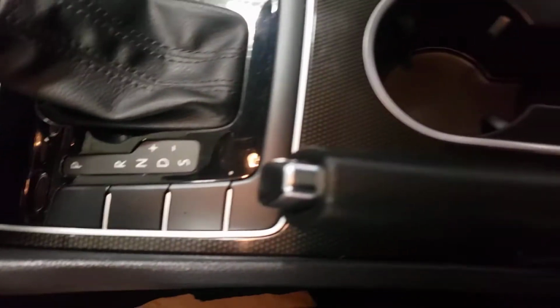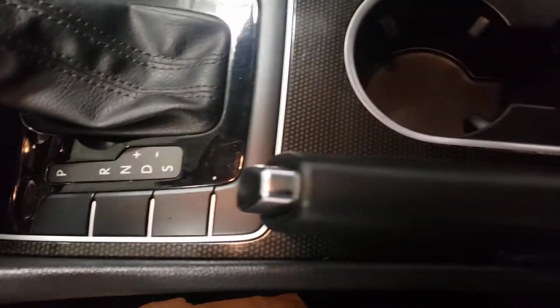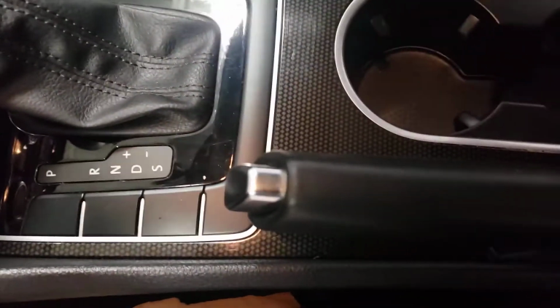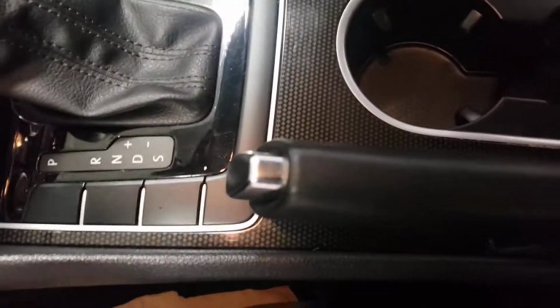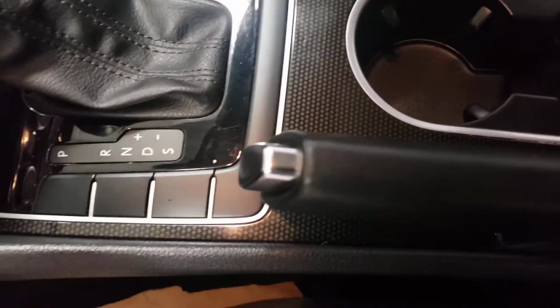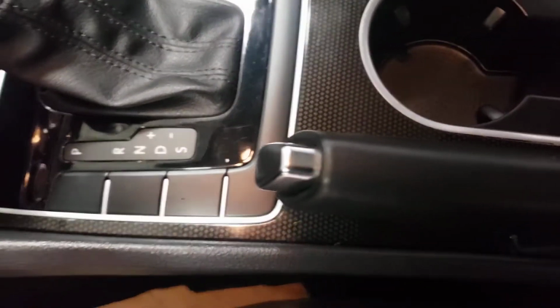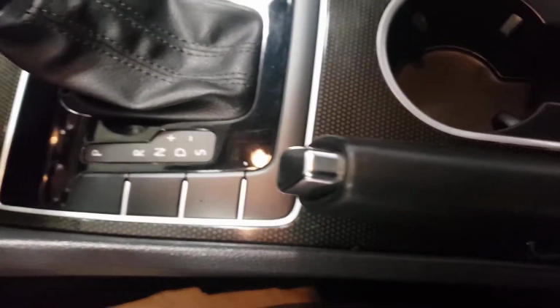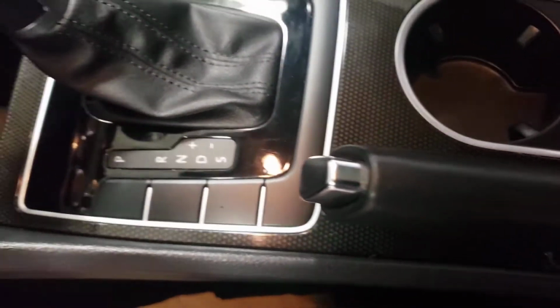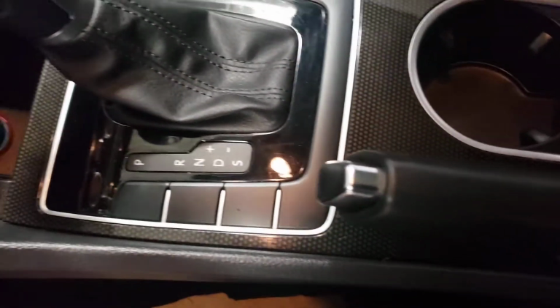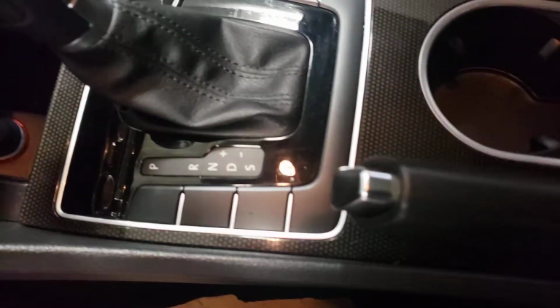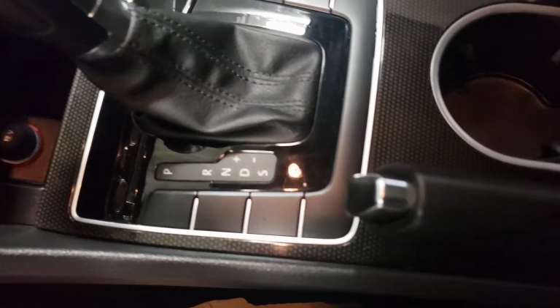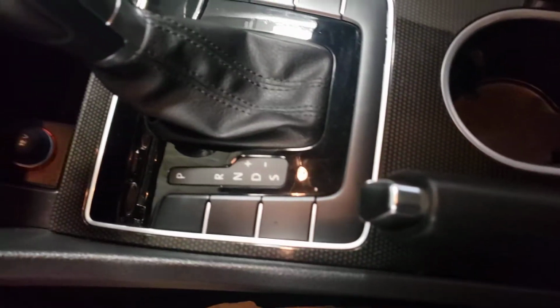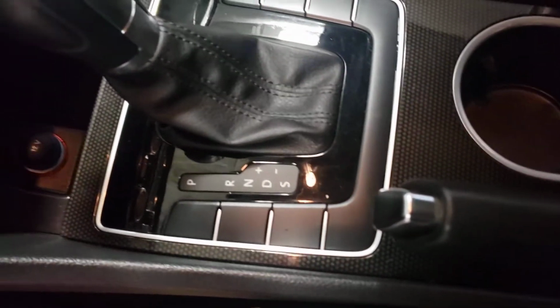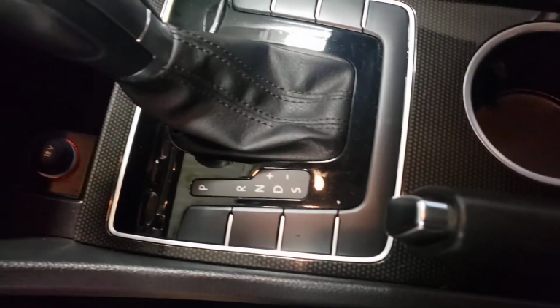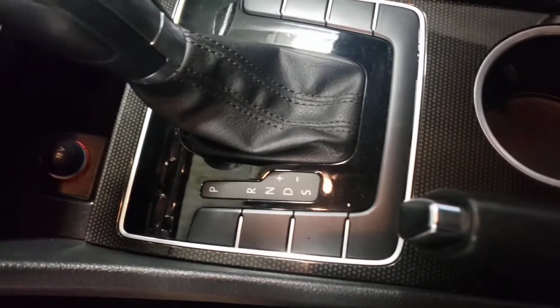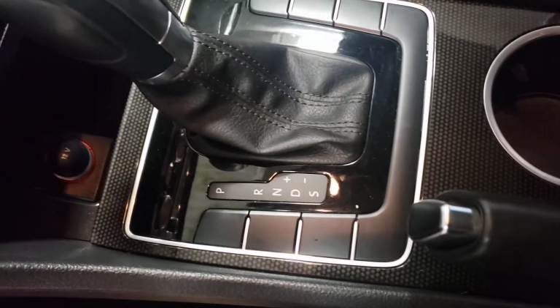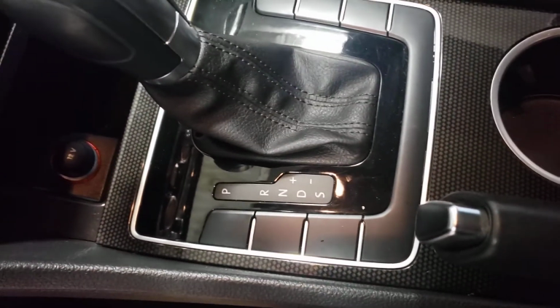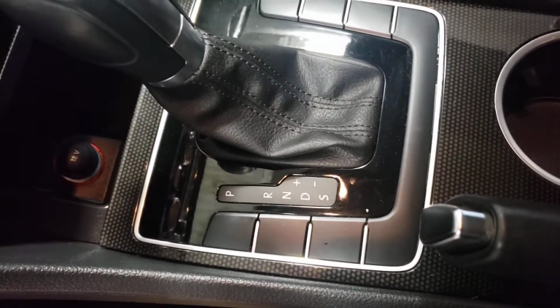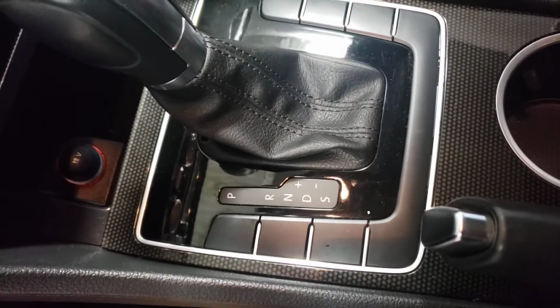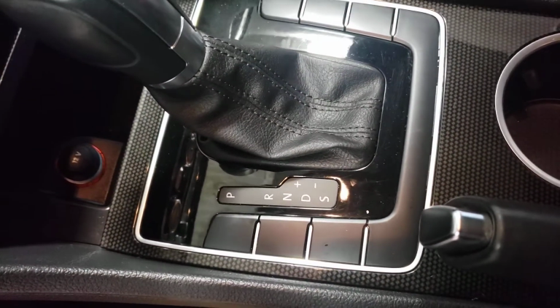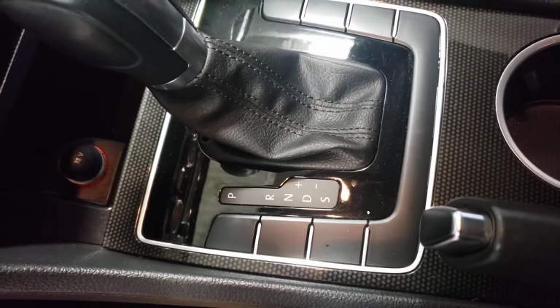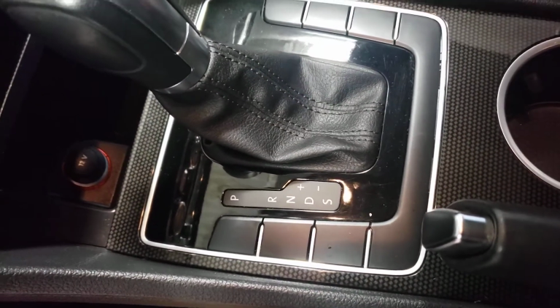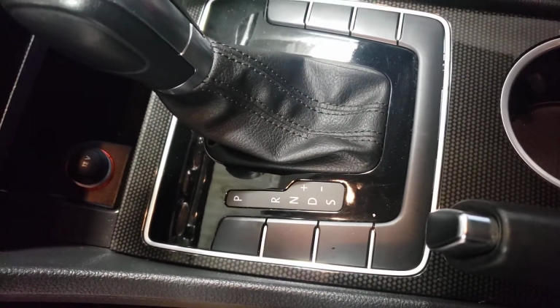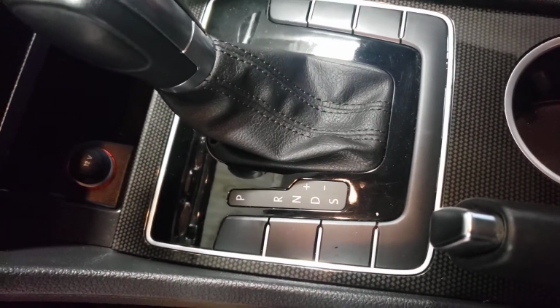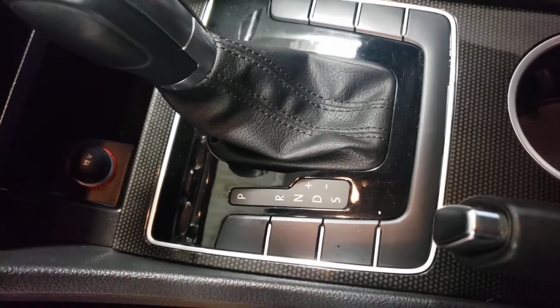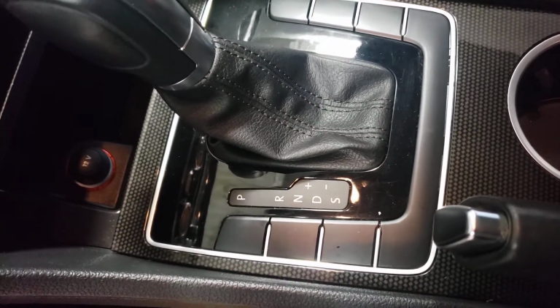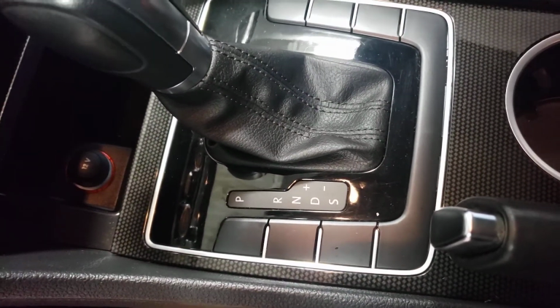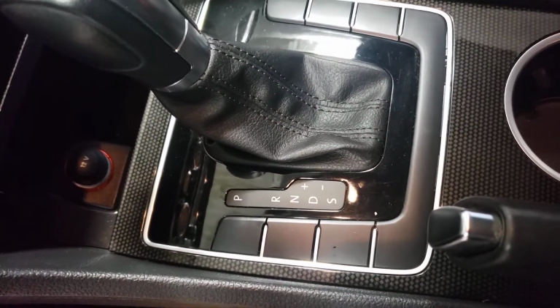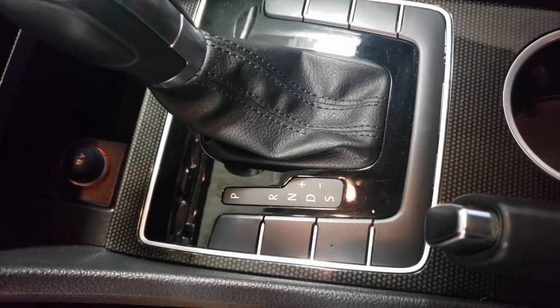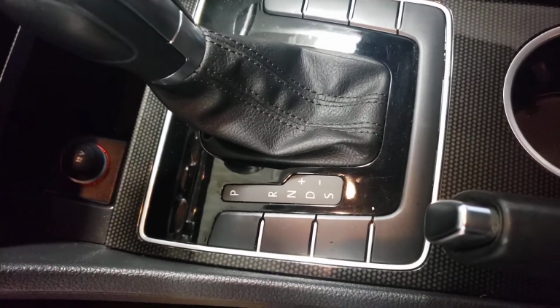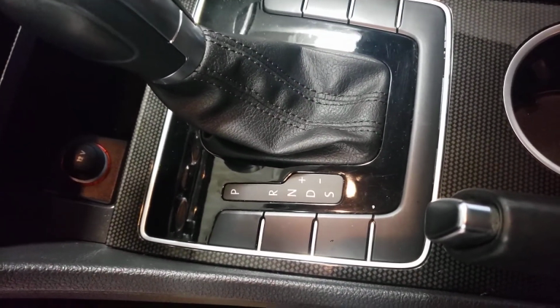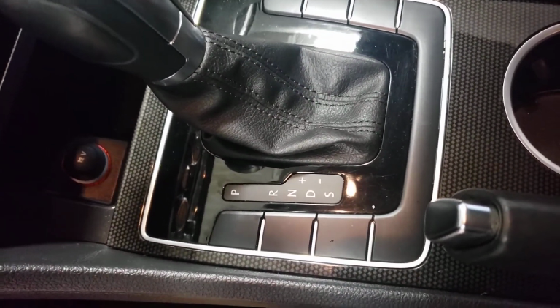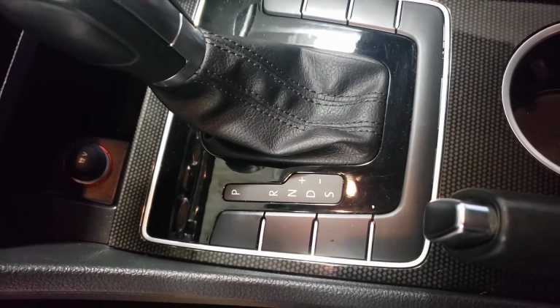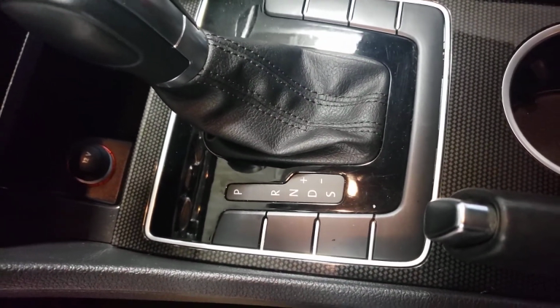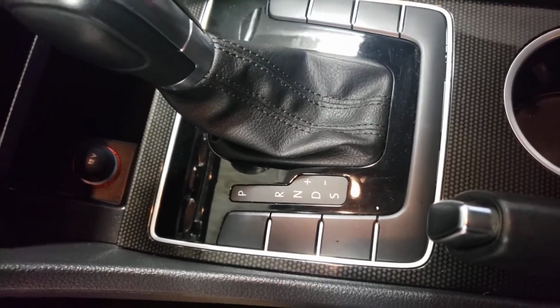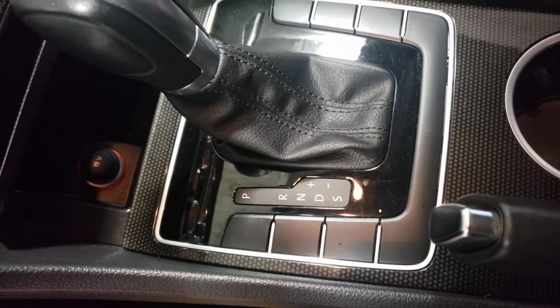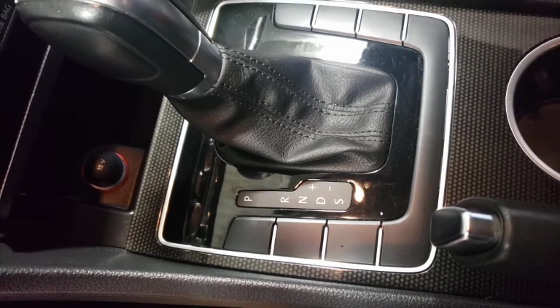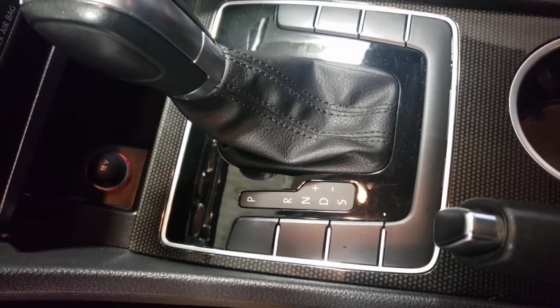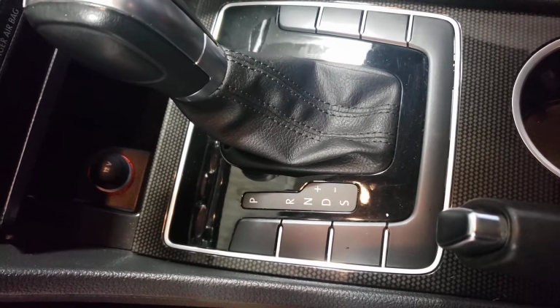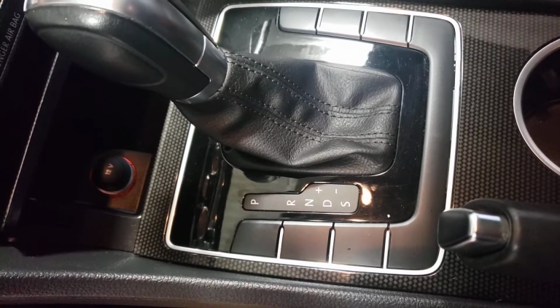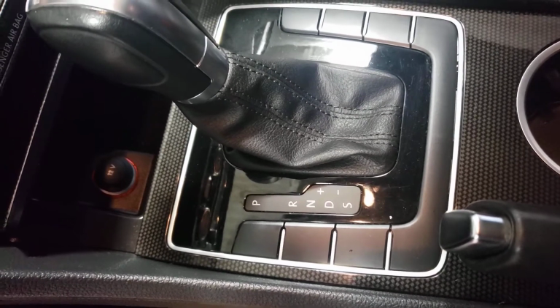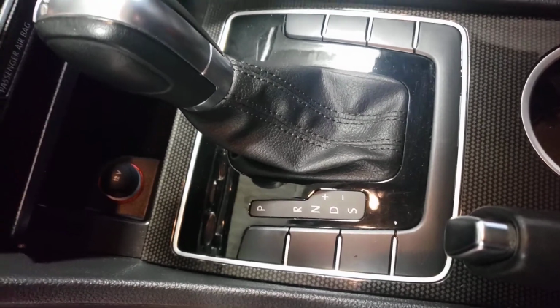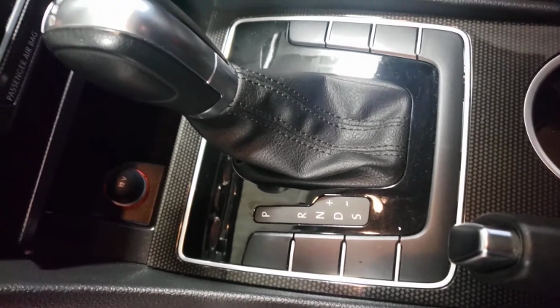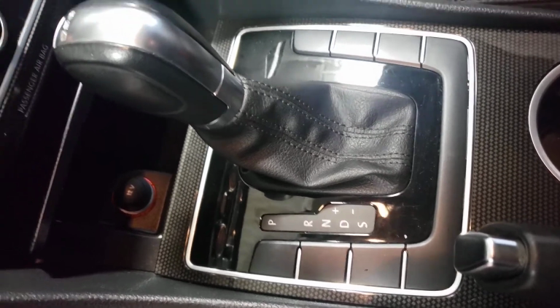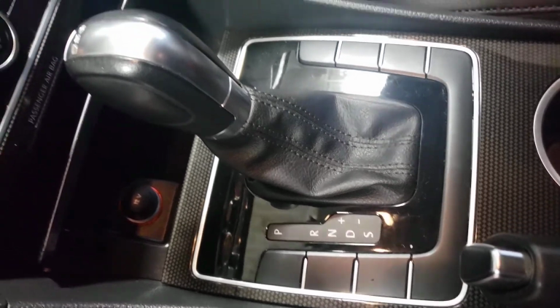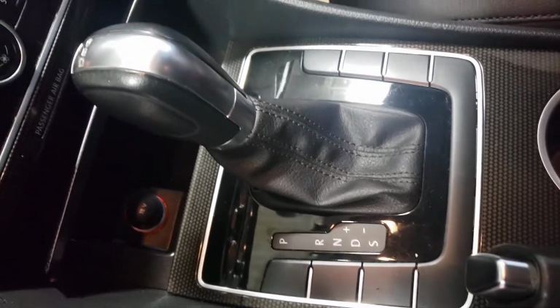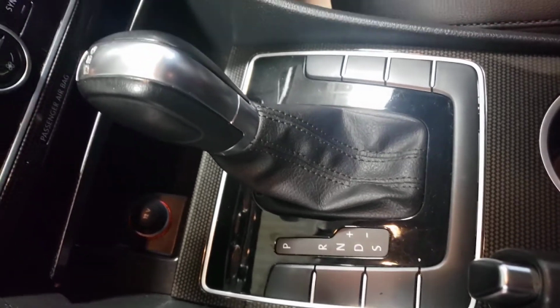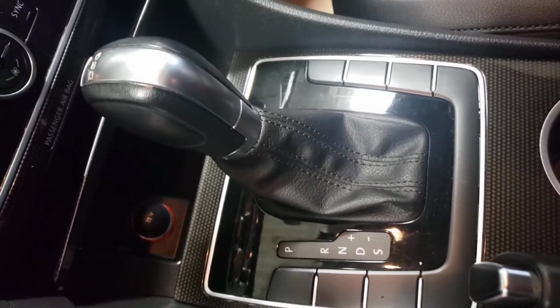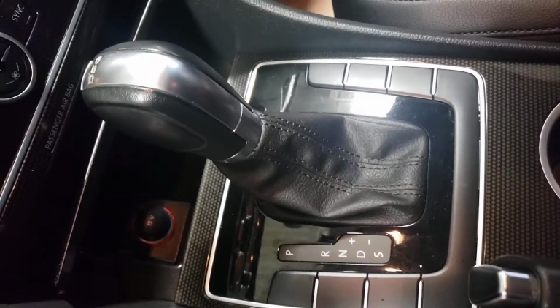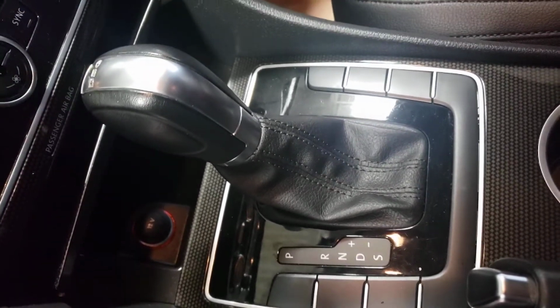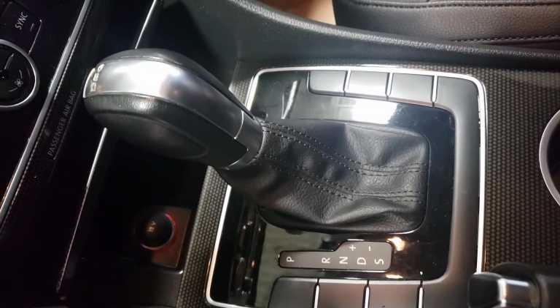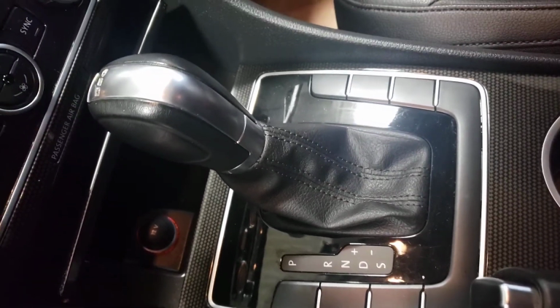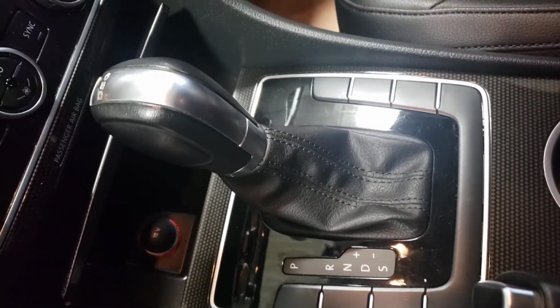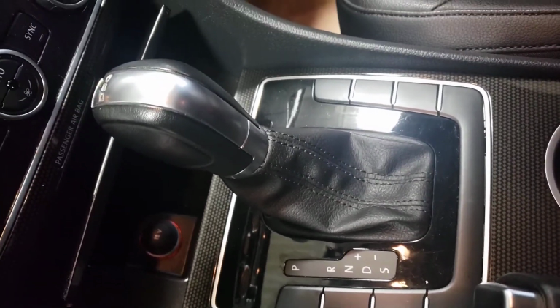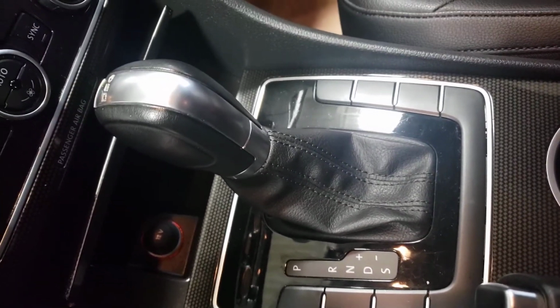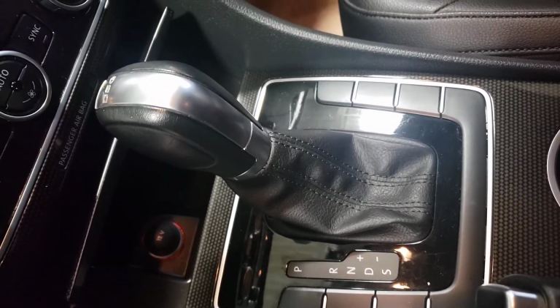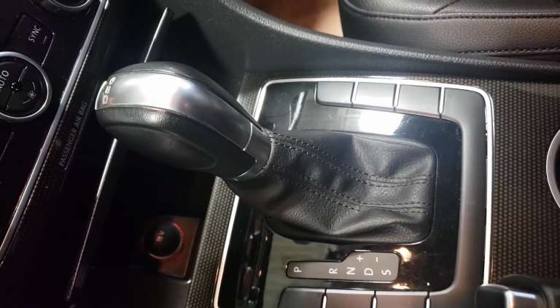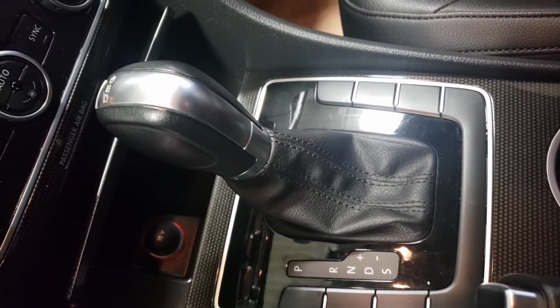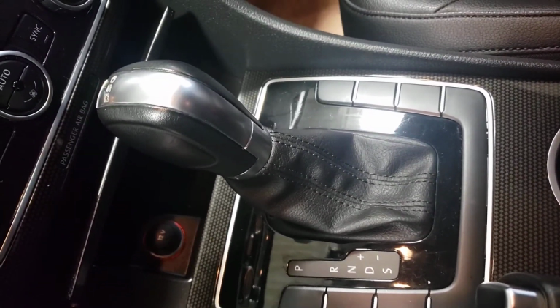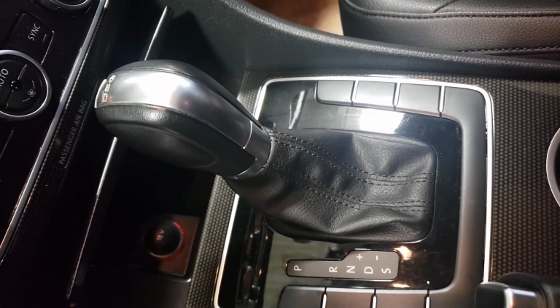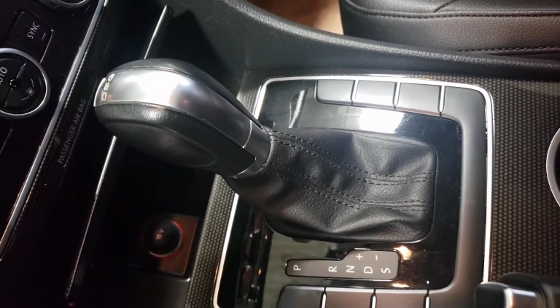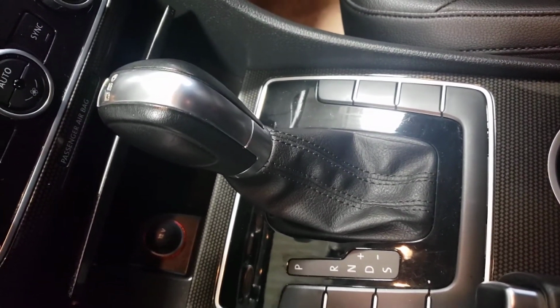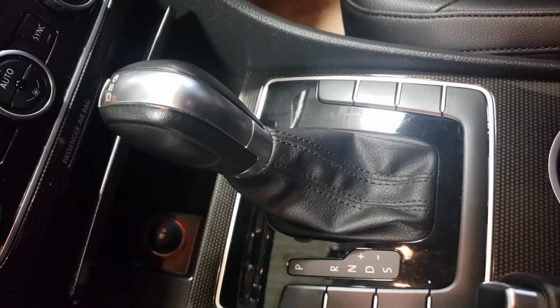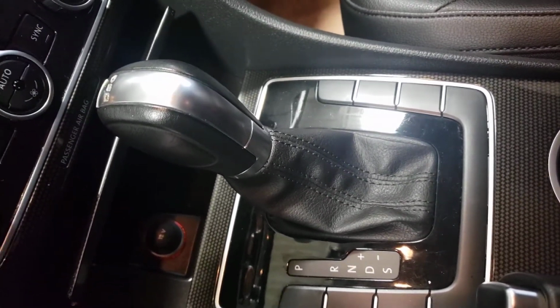Shot of the drive. While it's in drive, your plus or minus — you can change it and operate it as a manual as well.